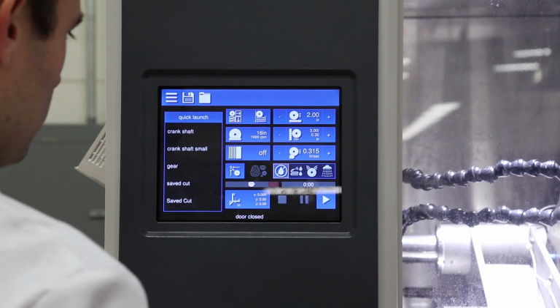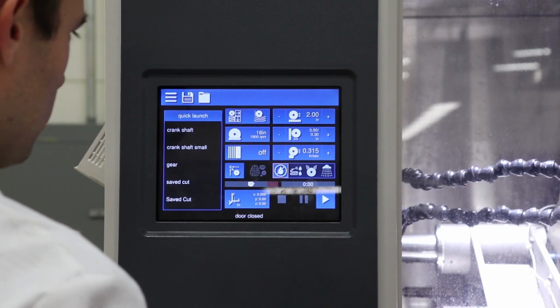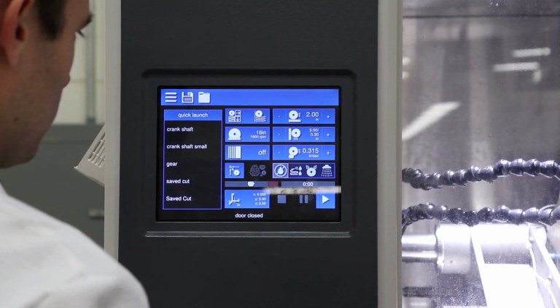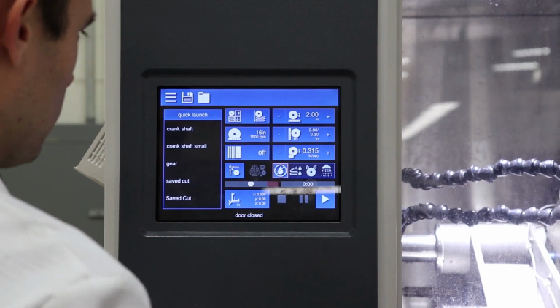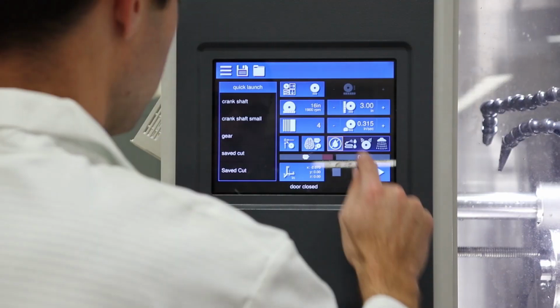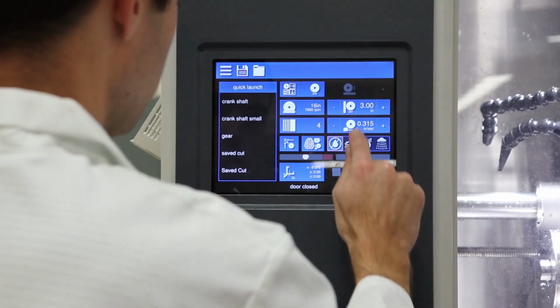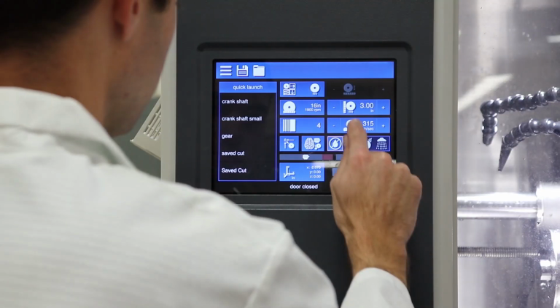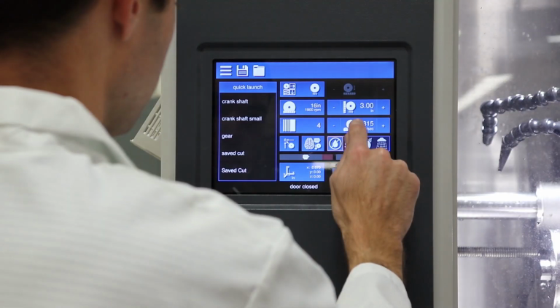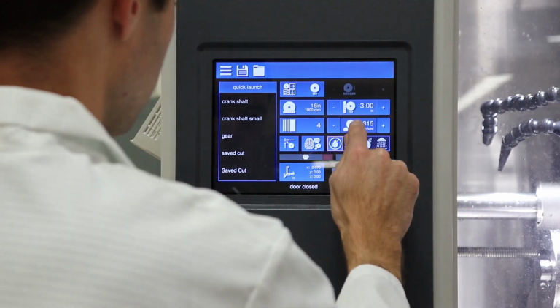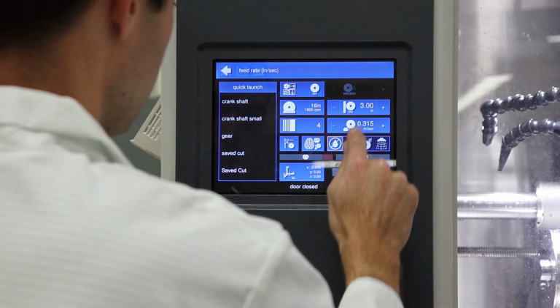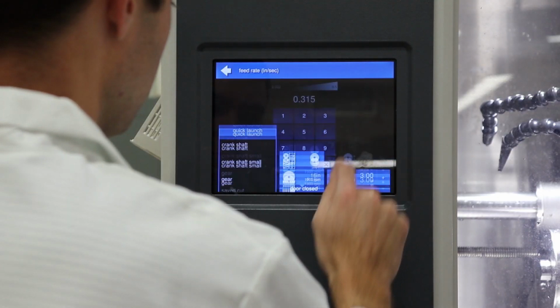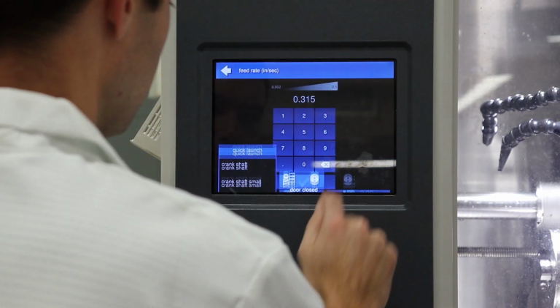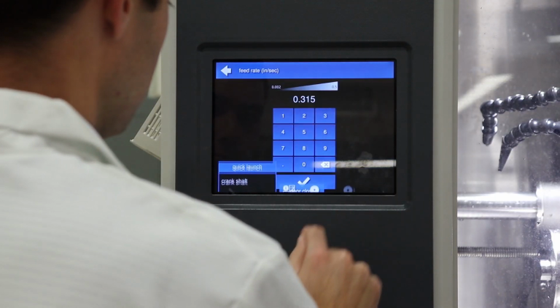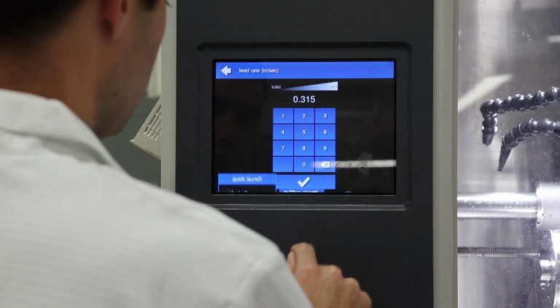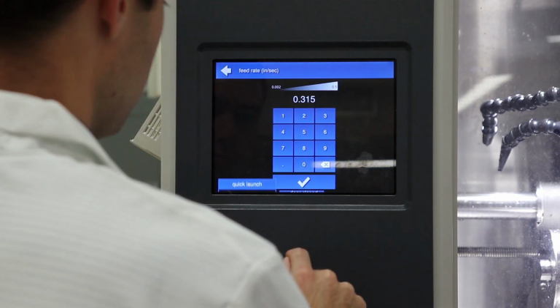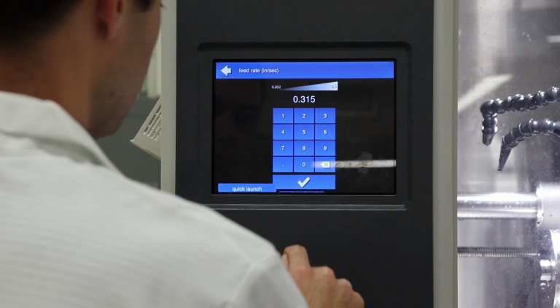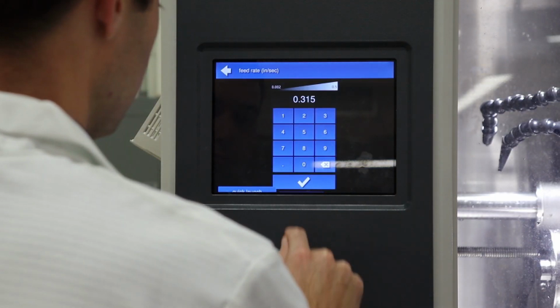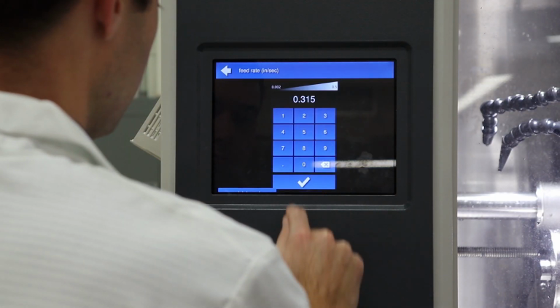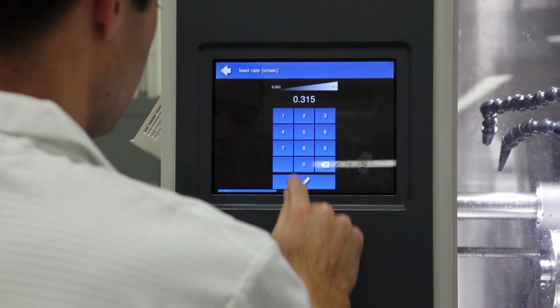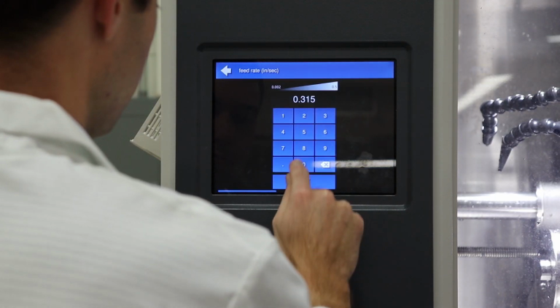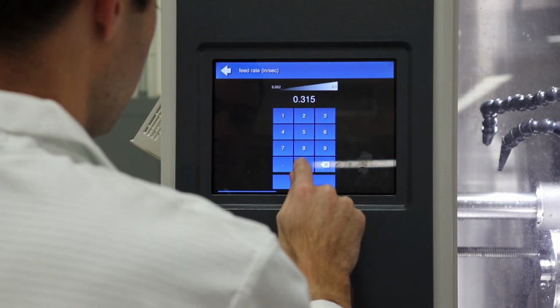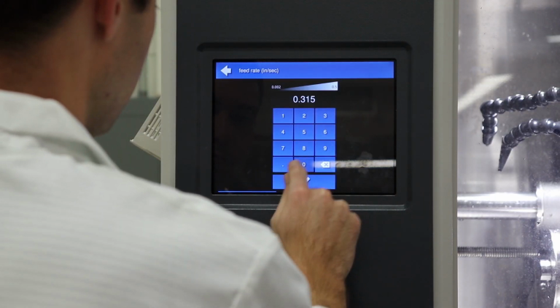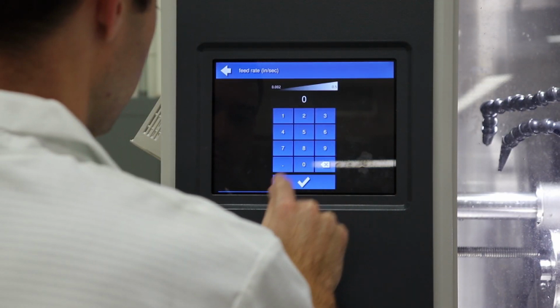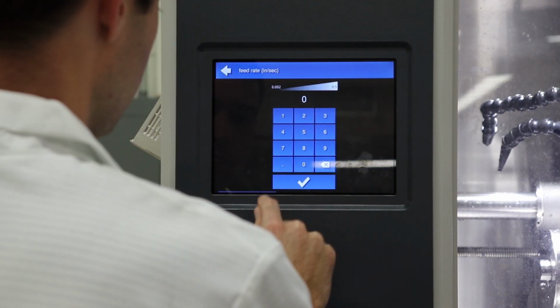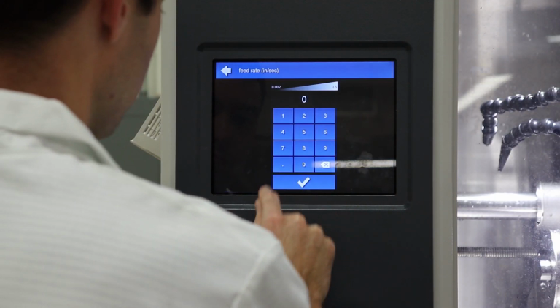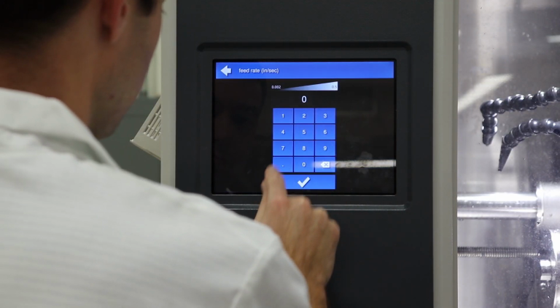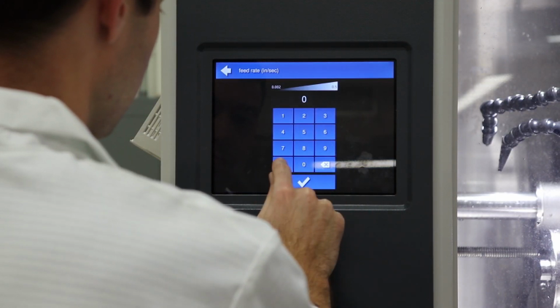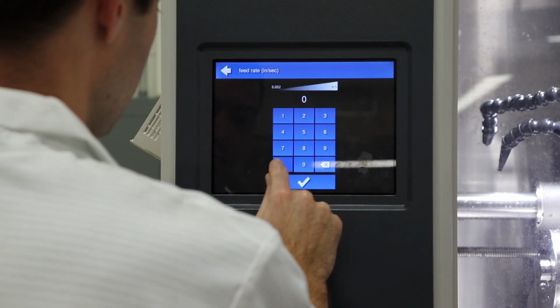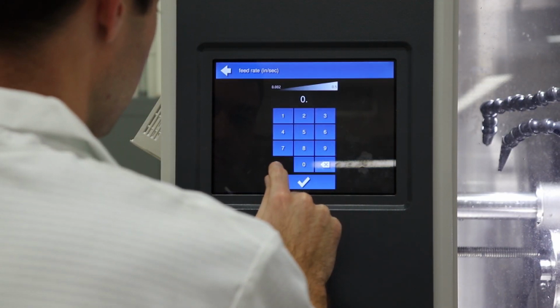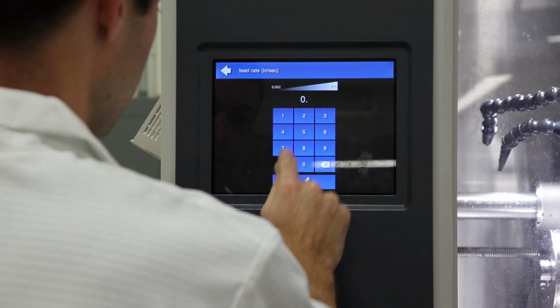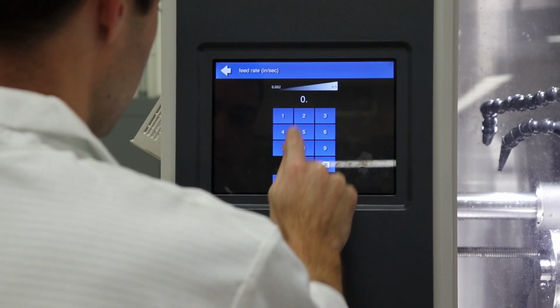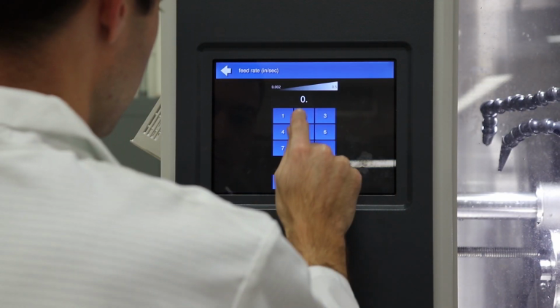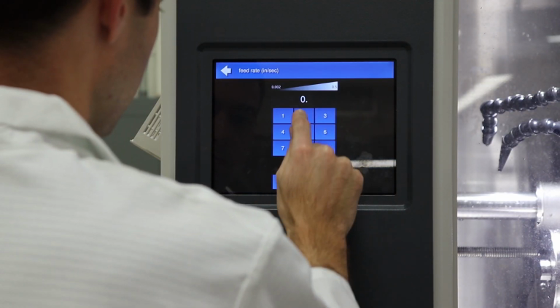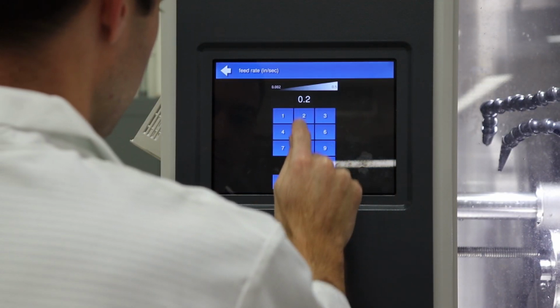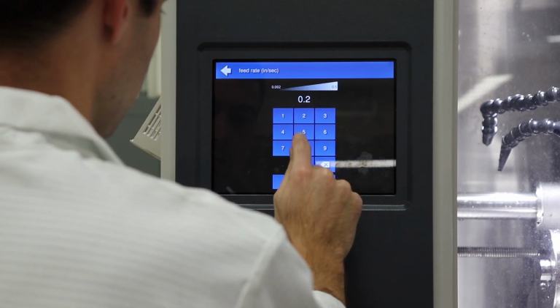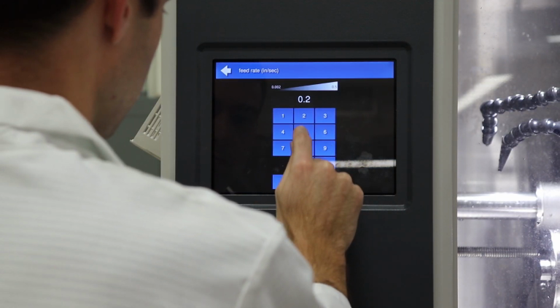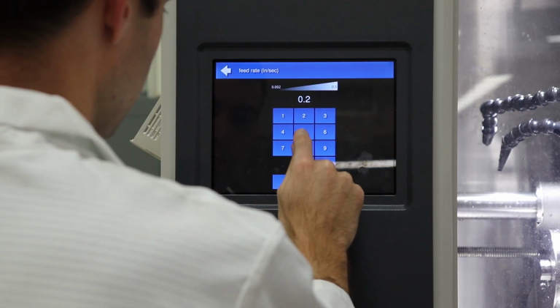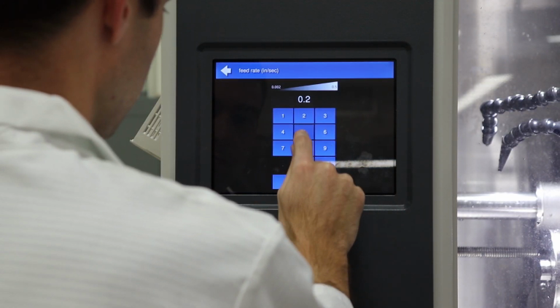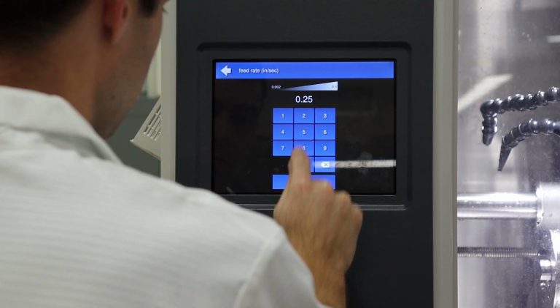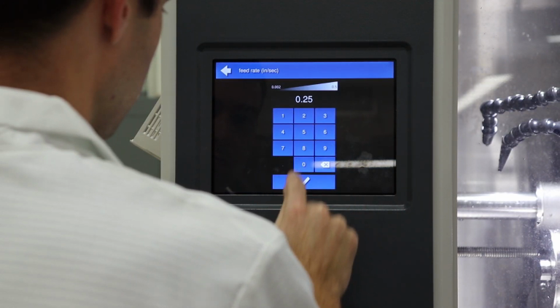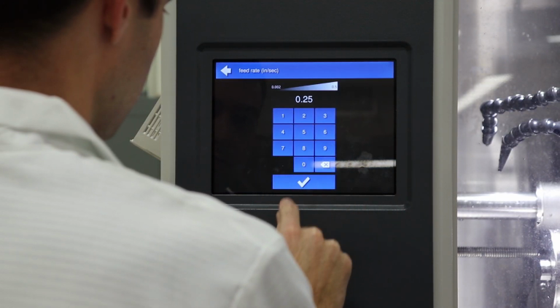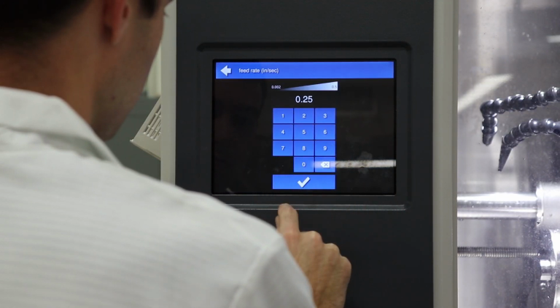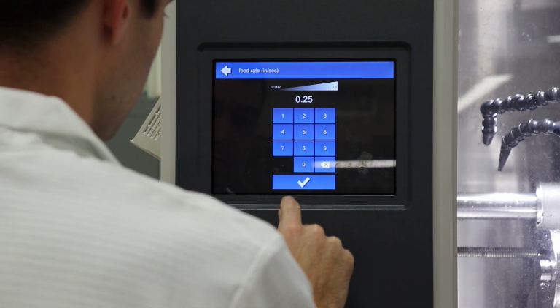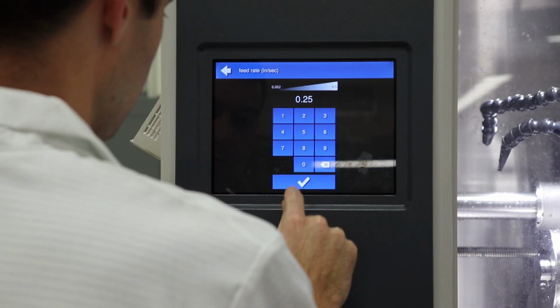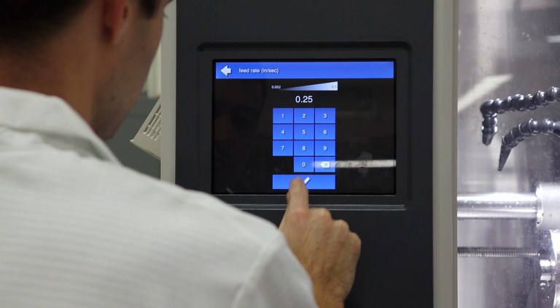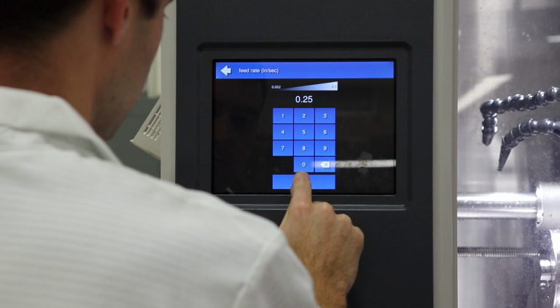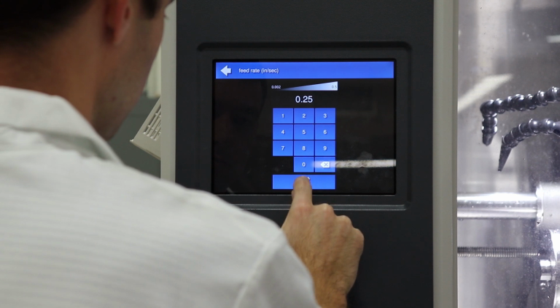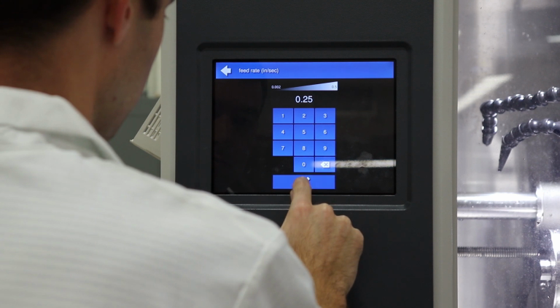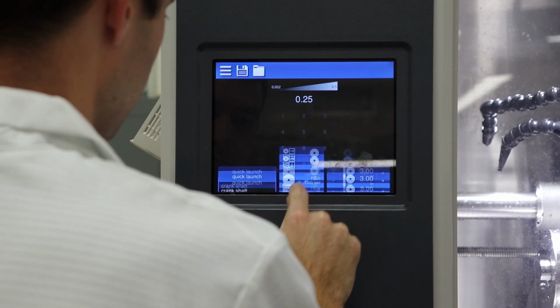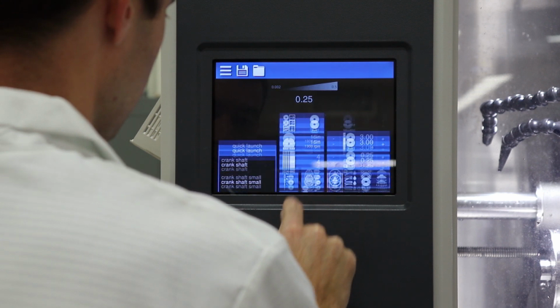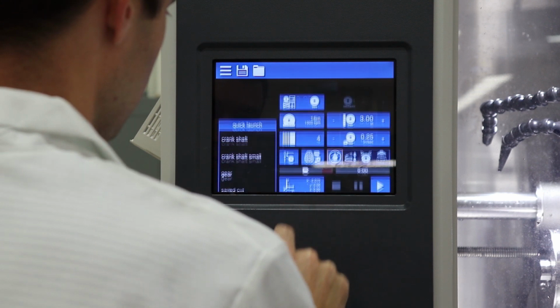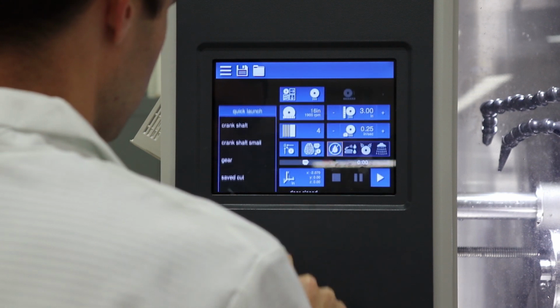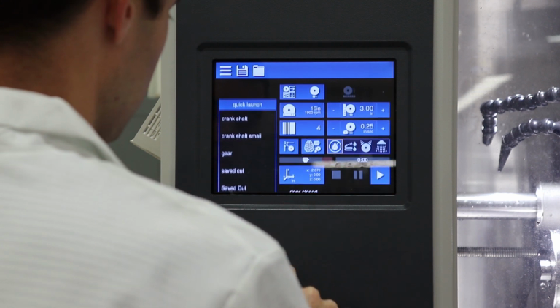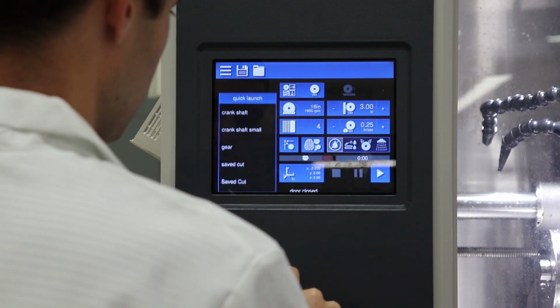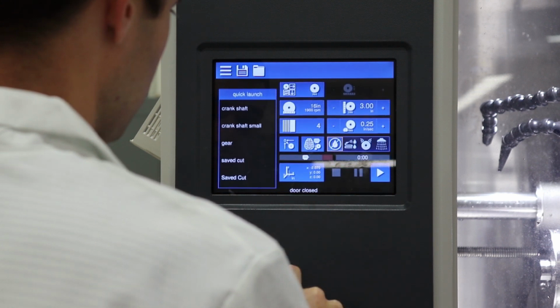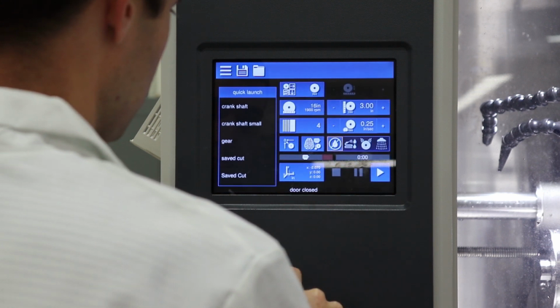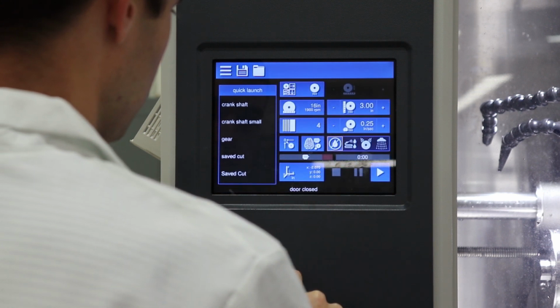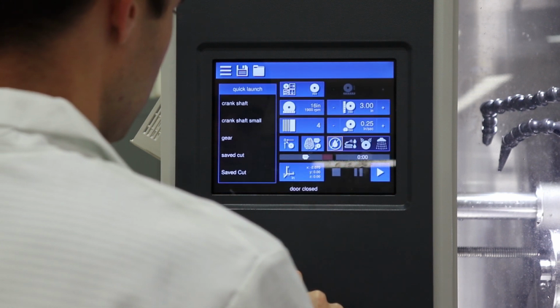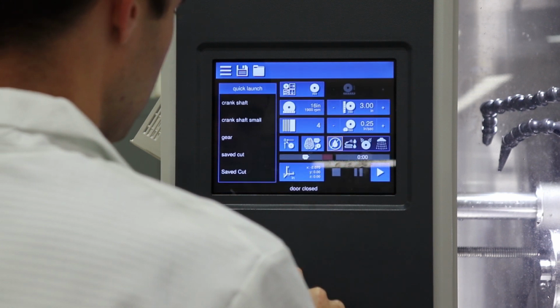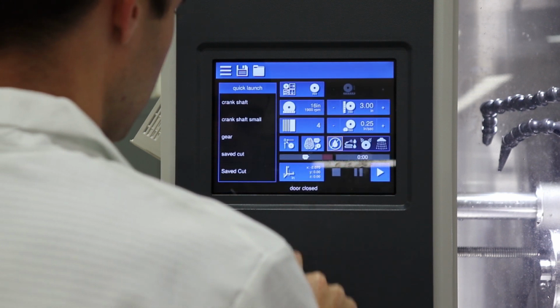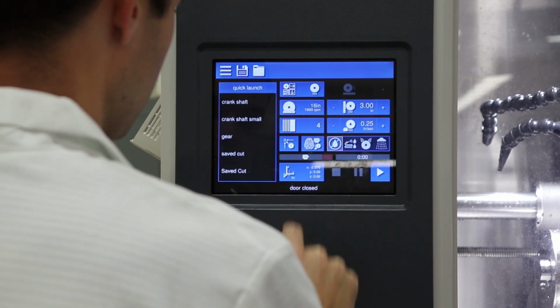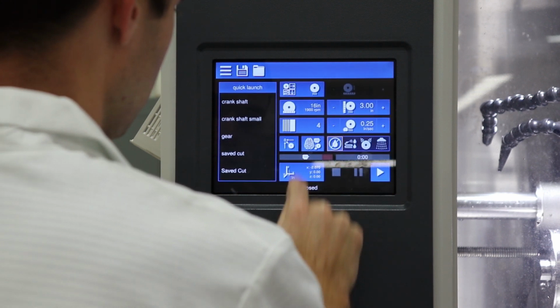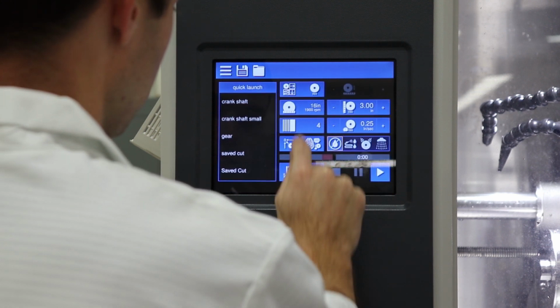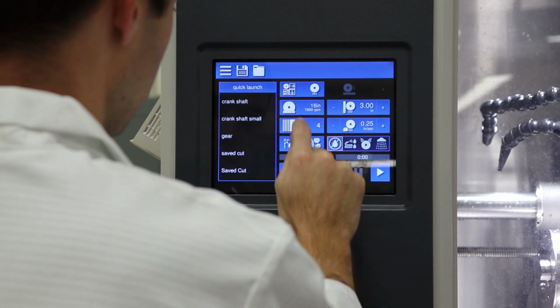Last is feed rate. When used with SmartCut, the machine can maximize speed while protecting itself from stalling and maintaining a high cut quality.